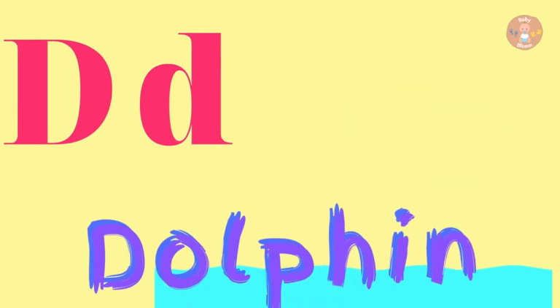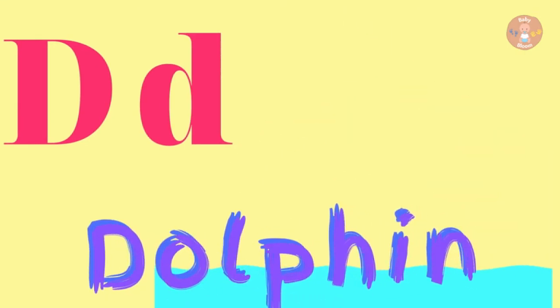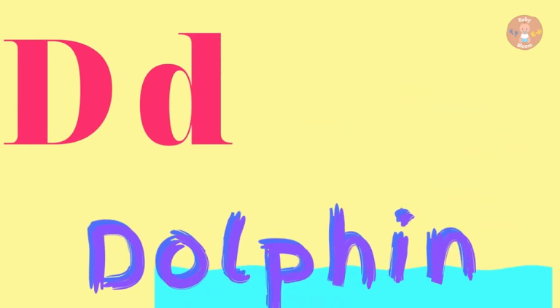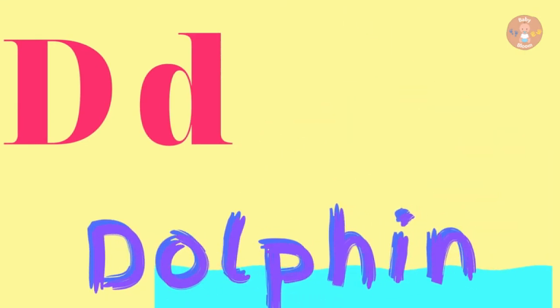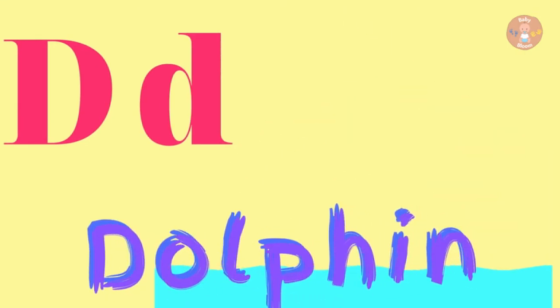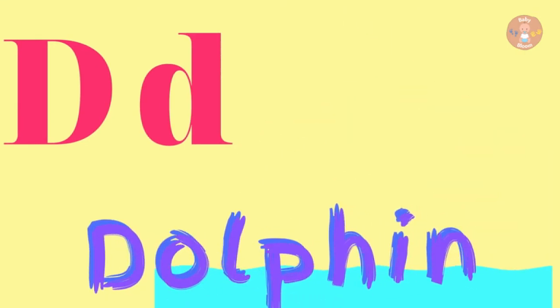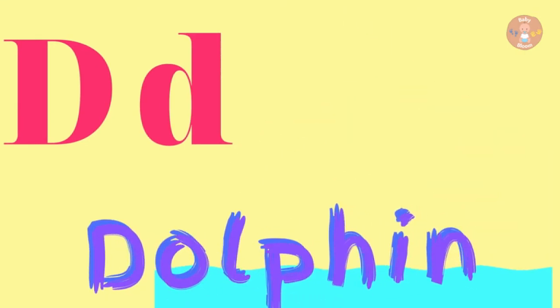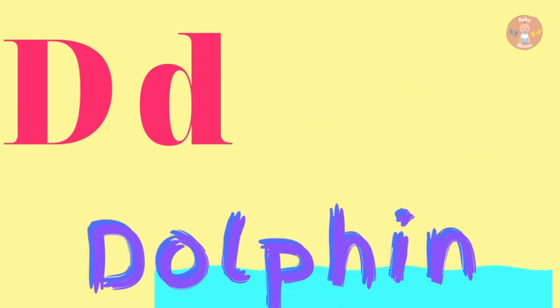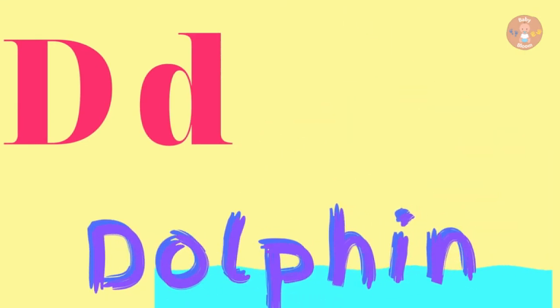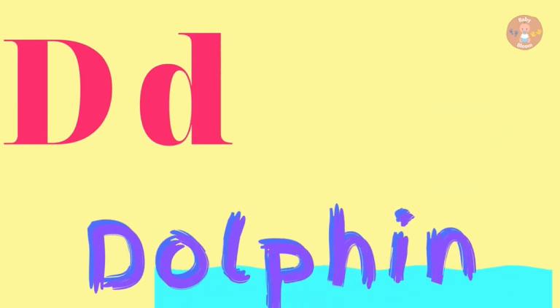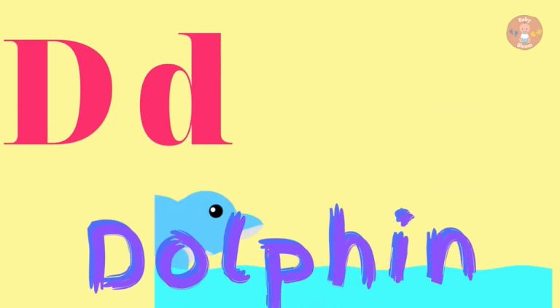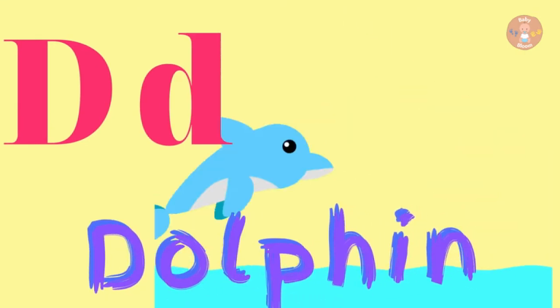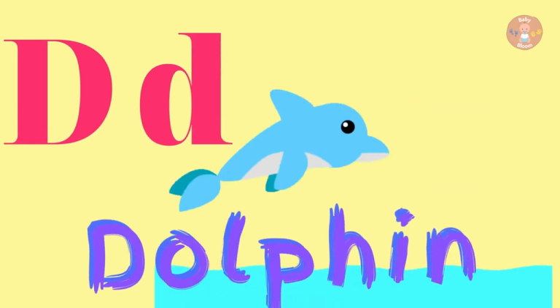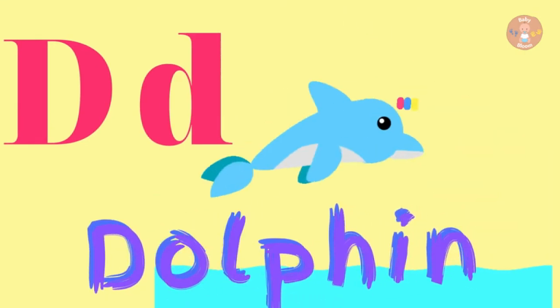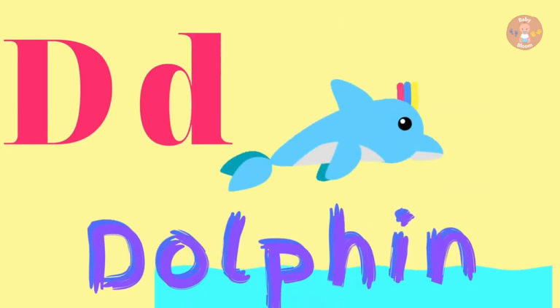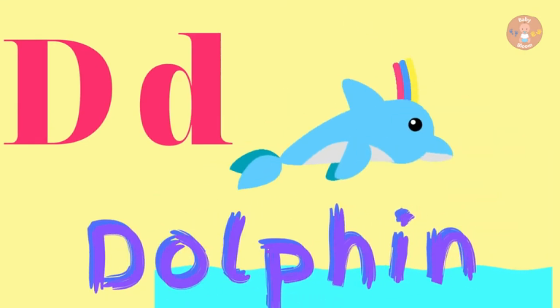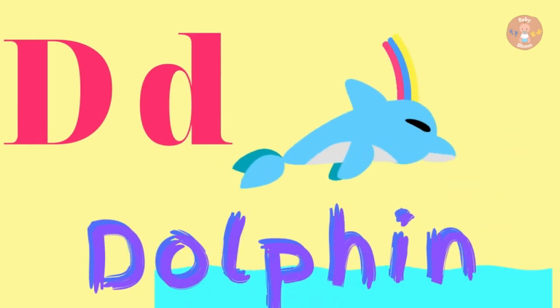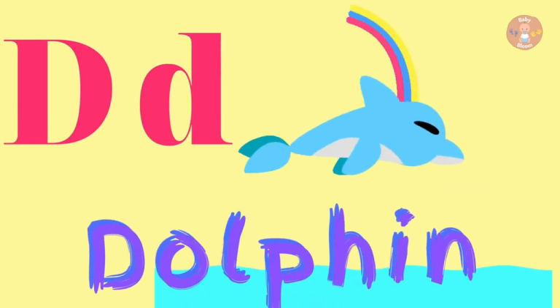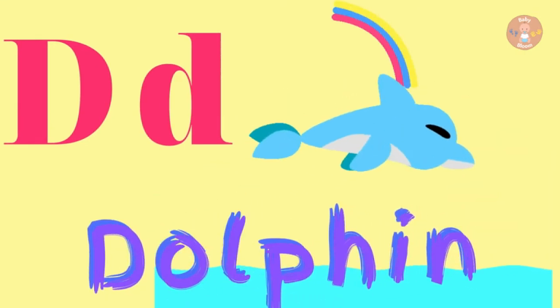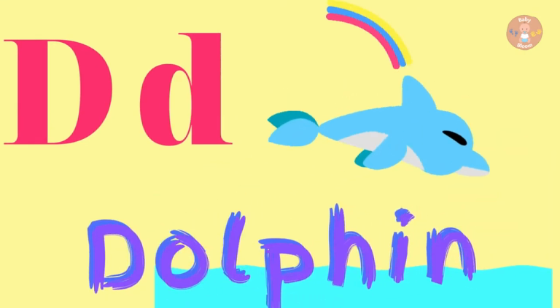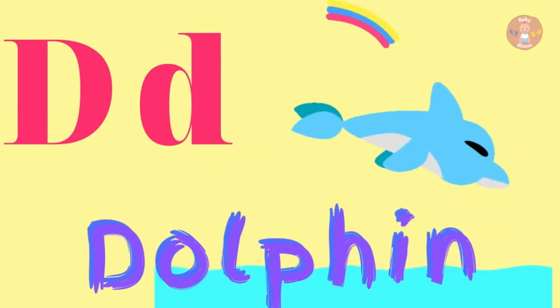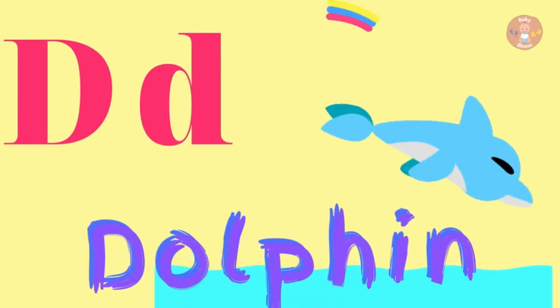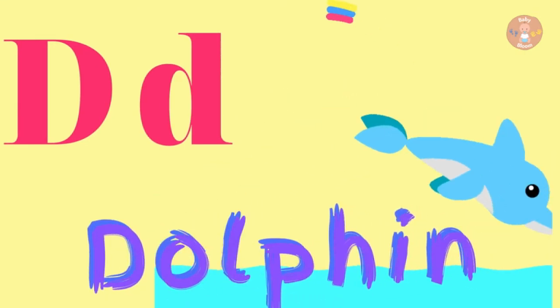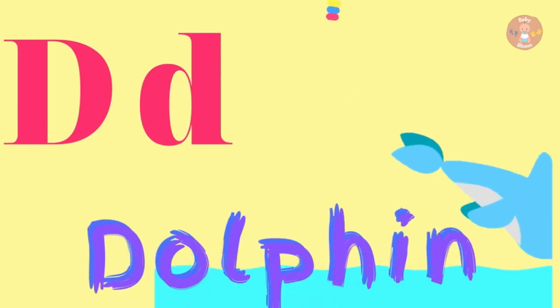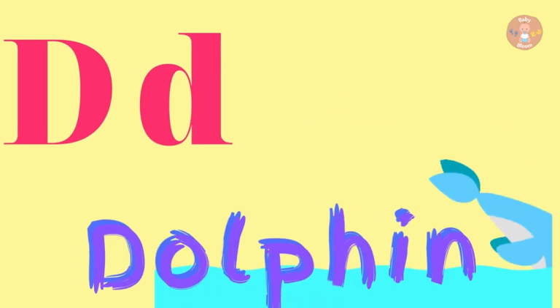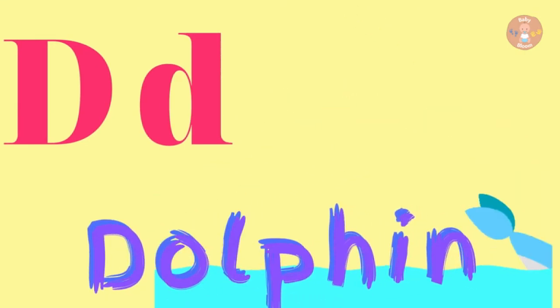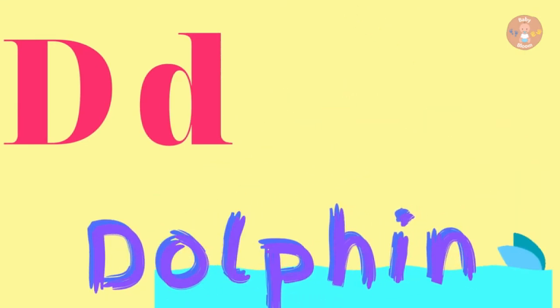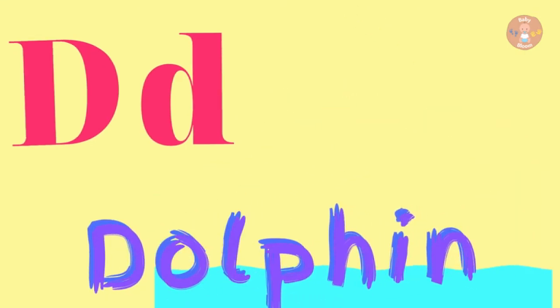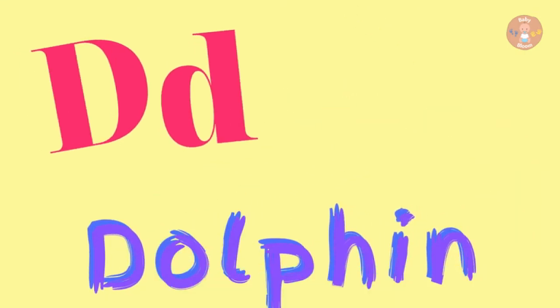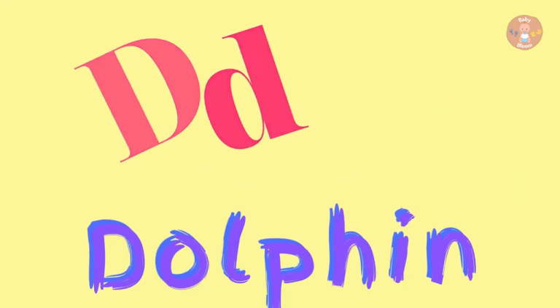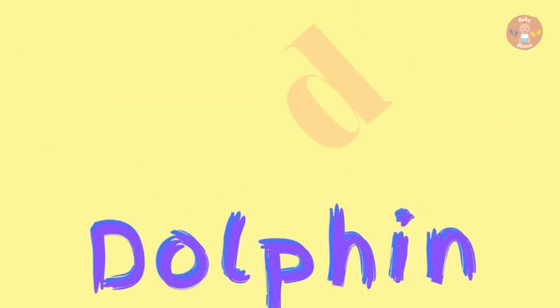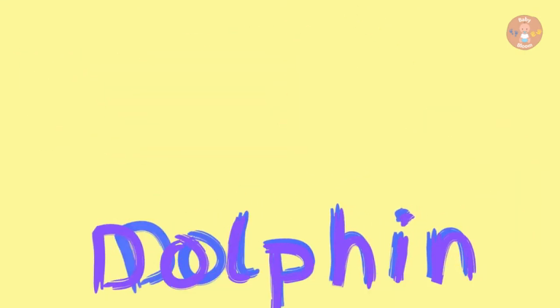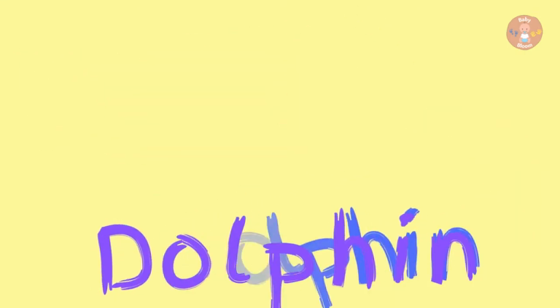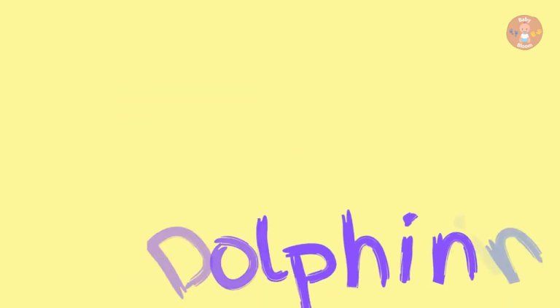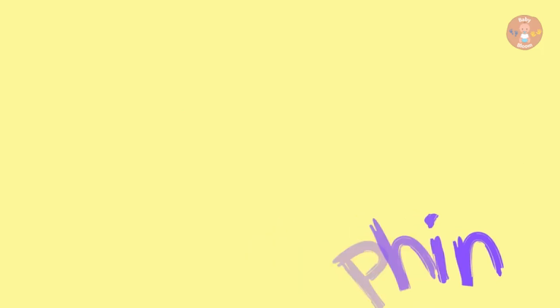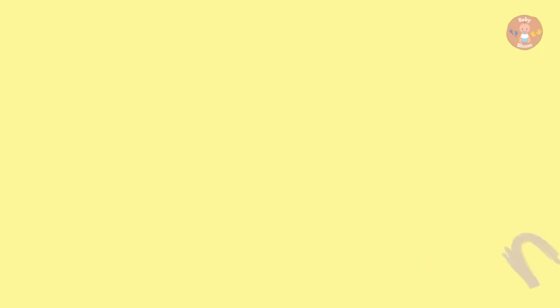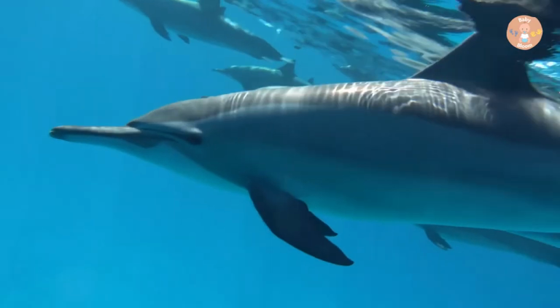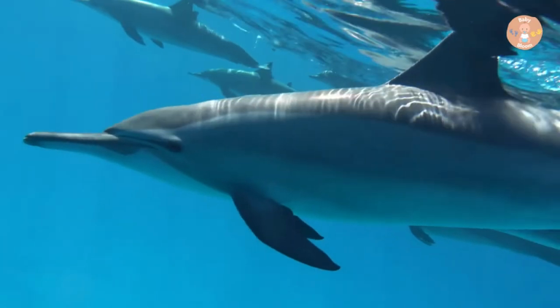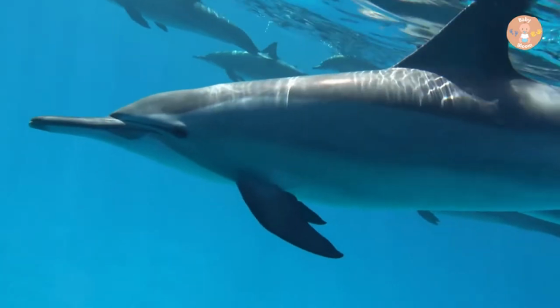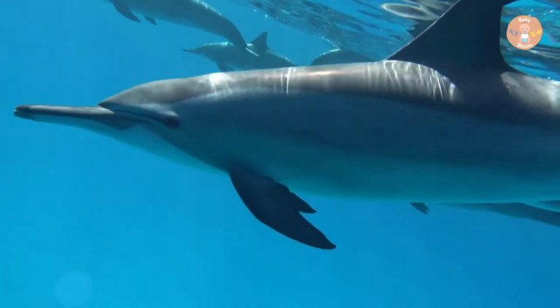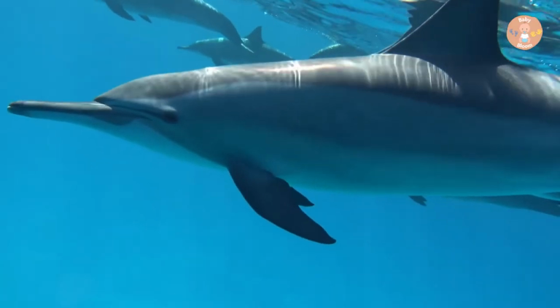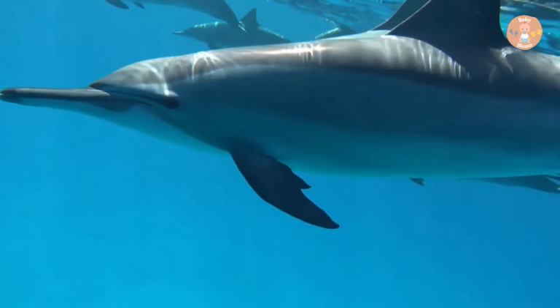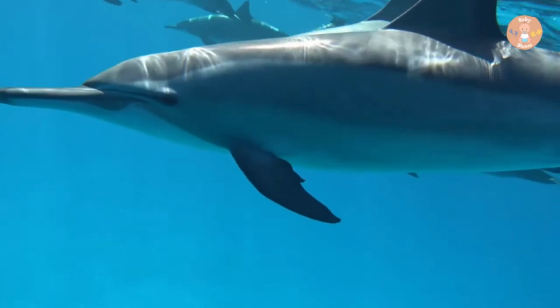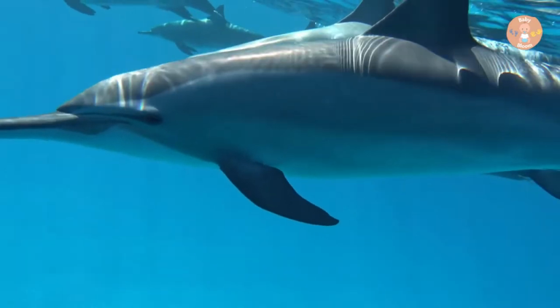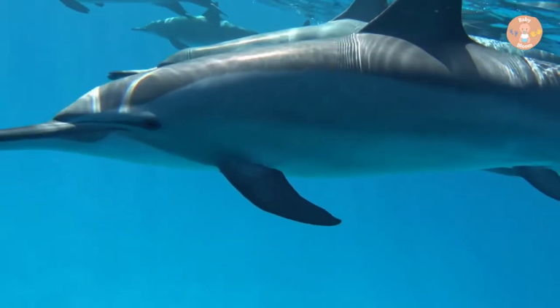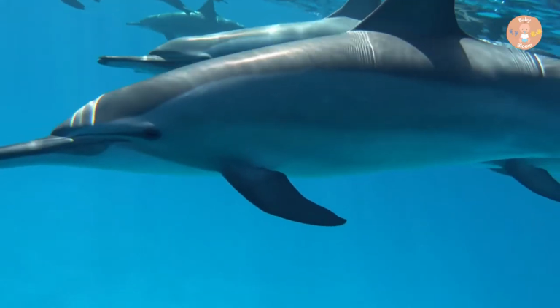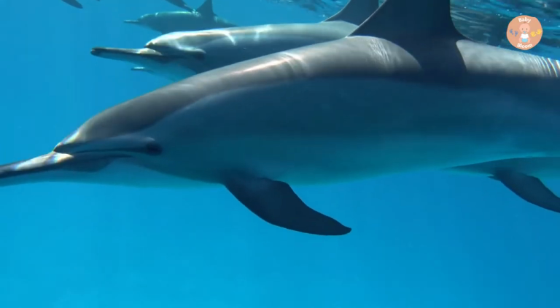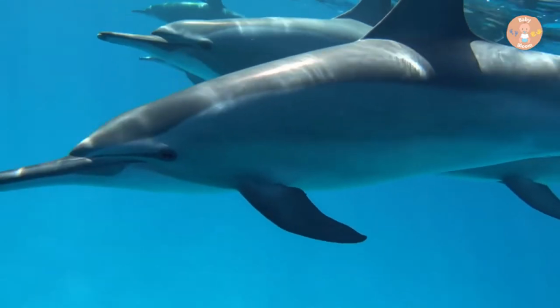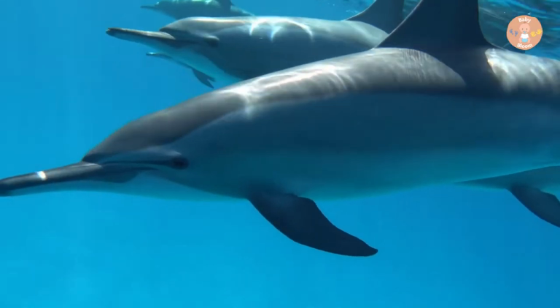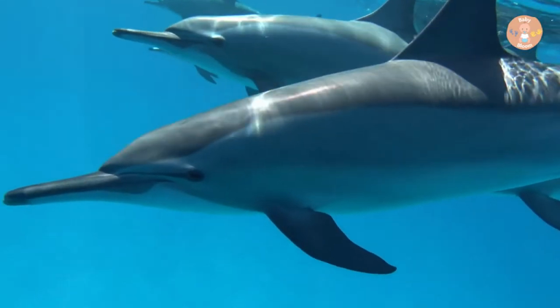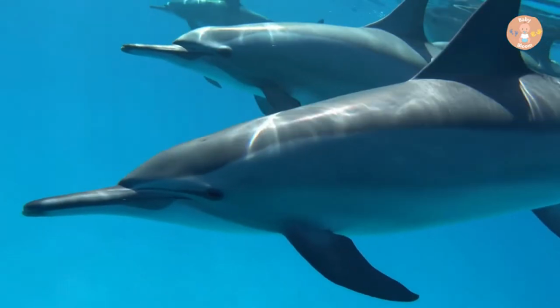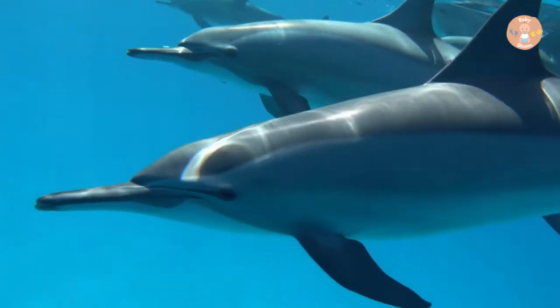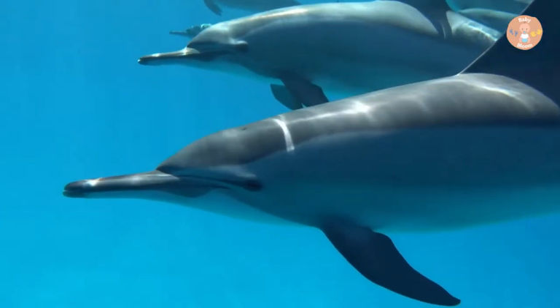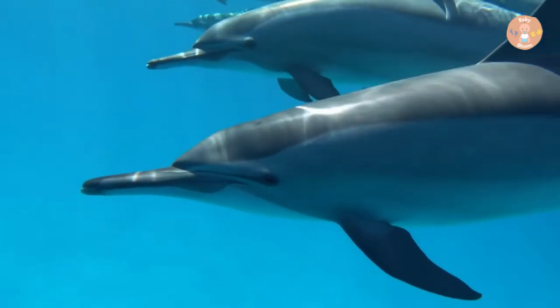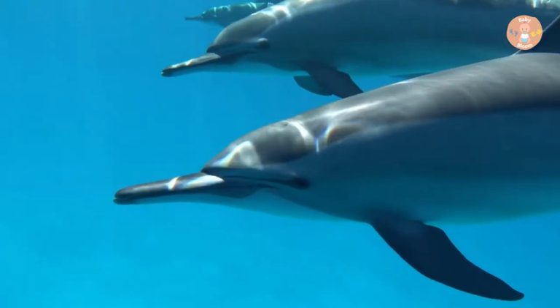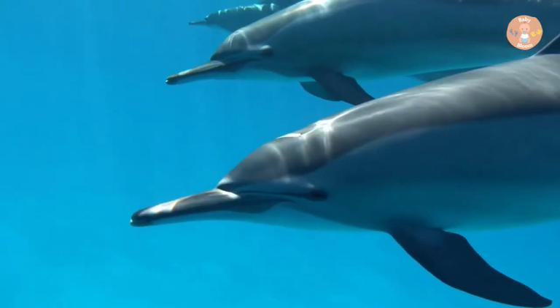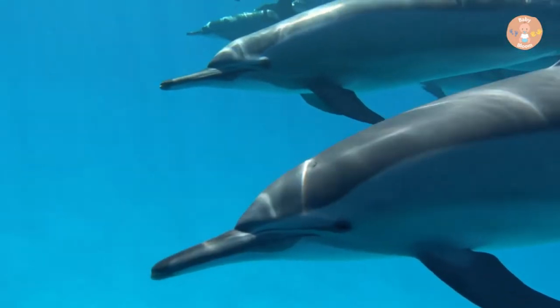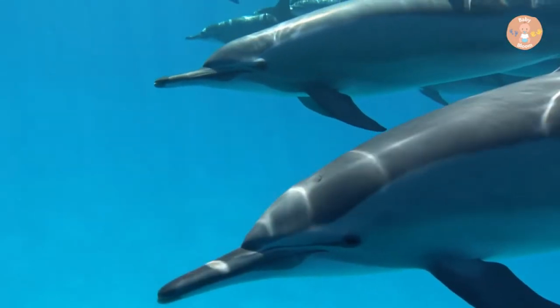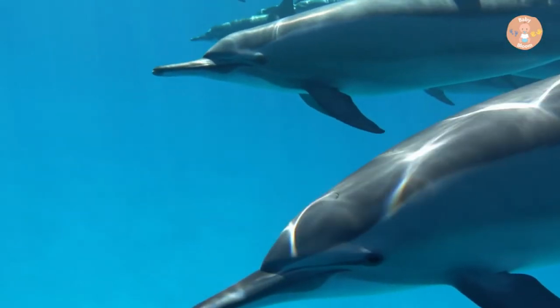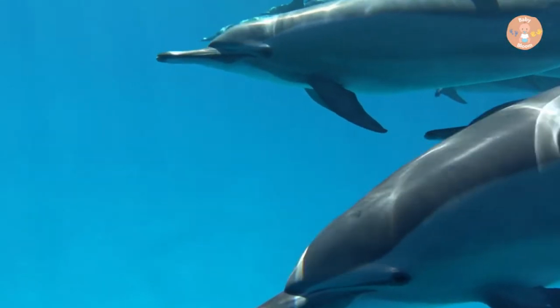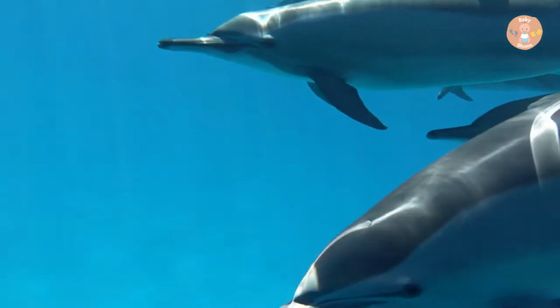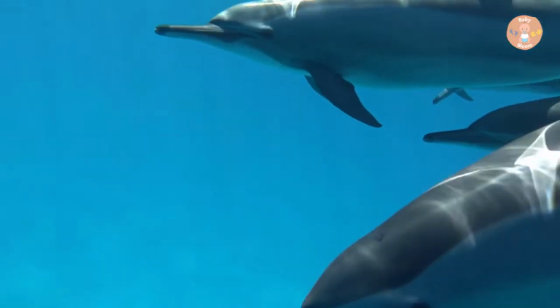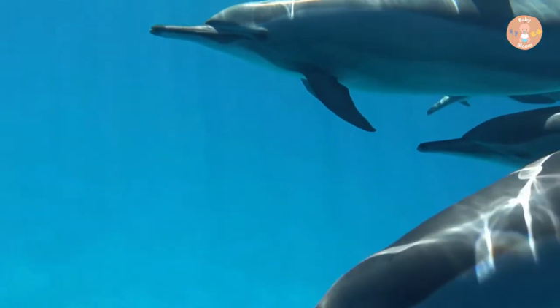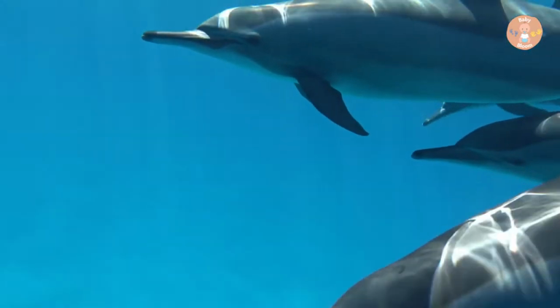D for Dolphin. Dolphin swims in the water.